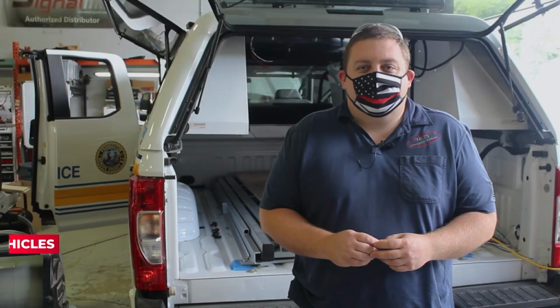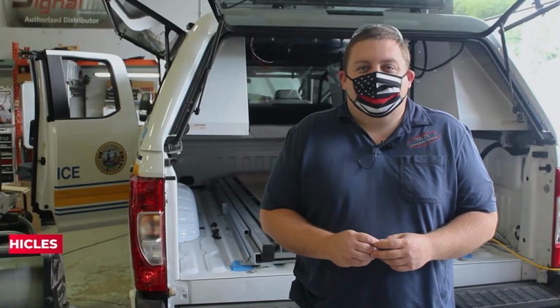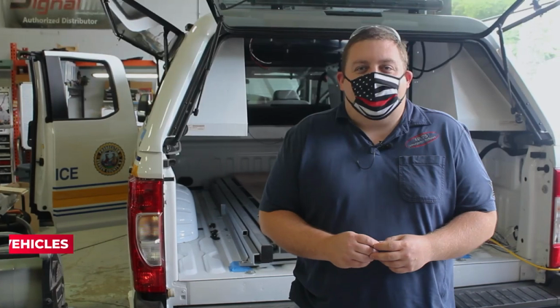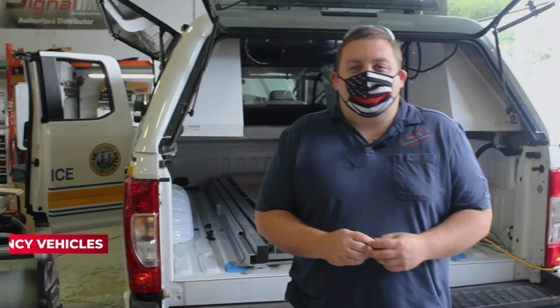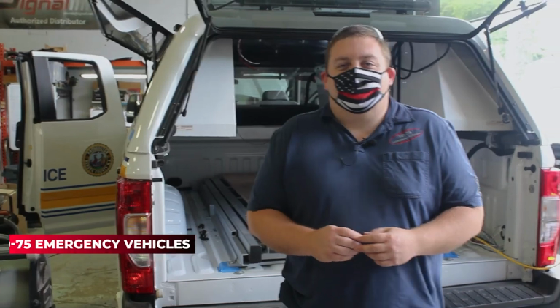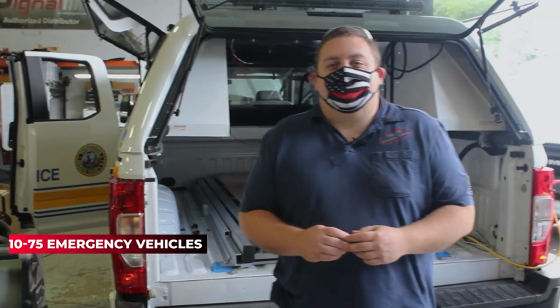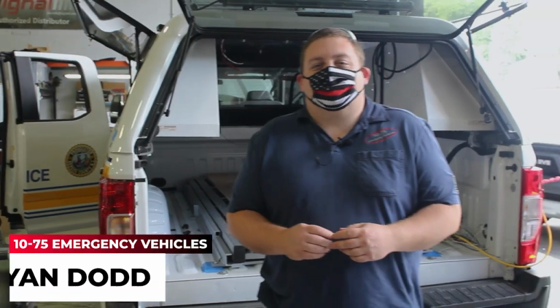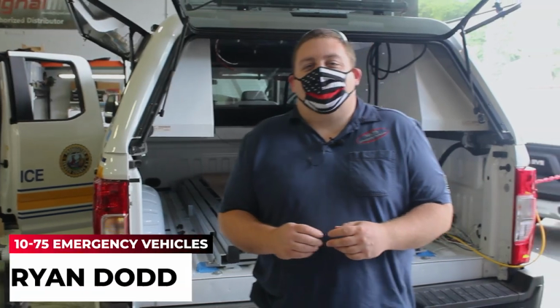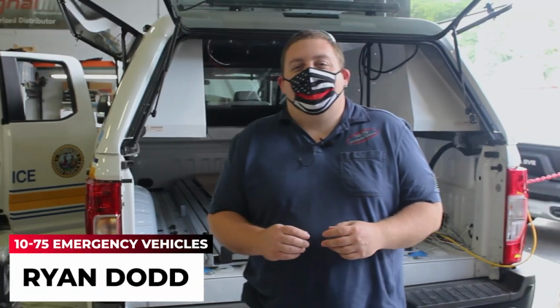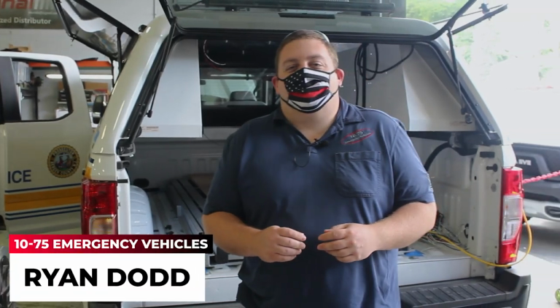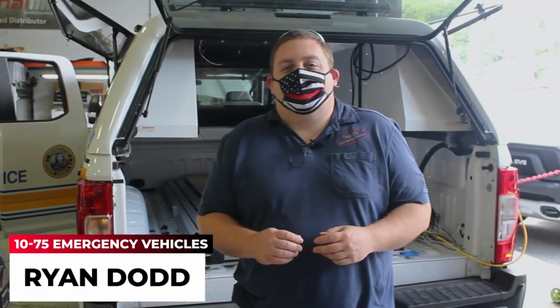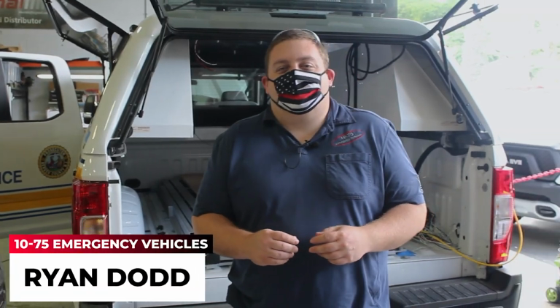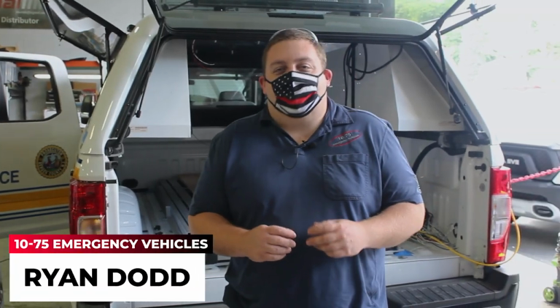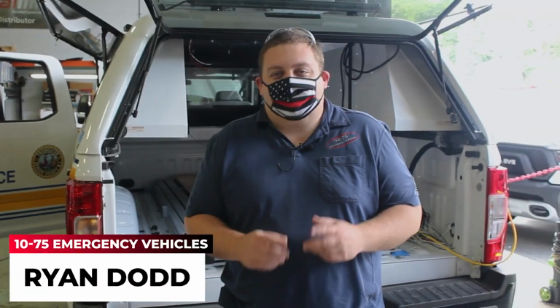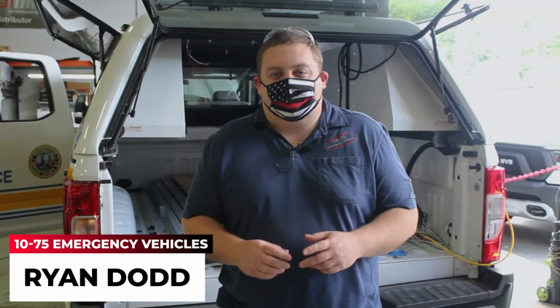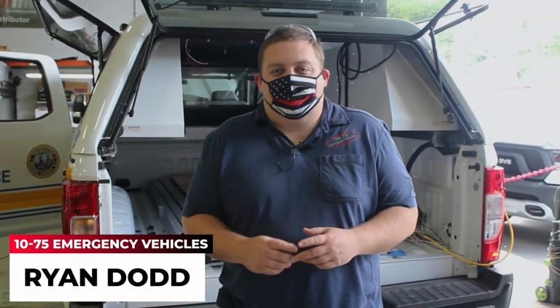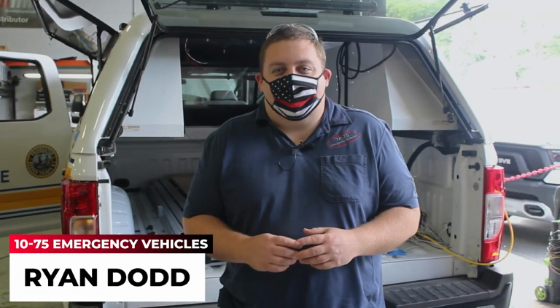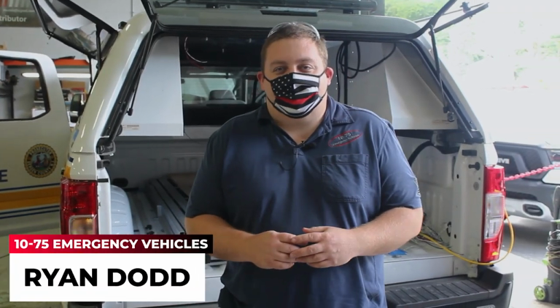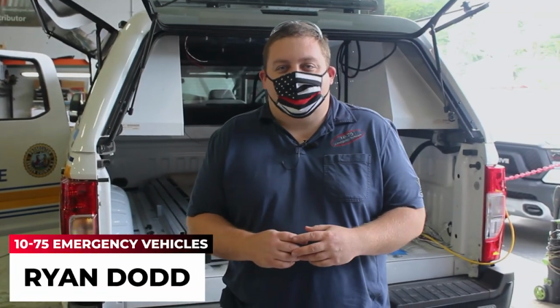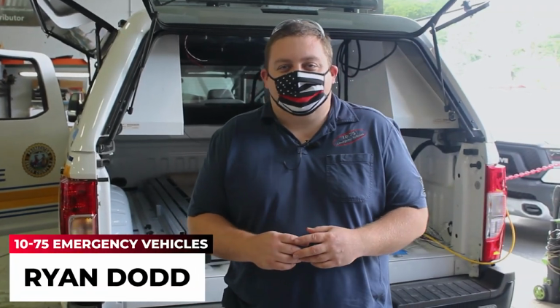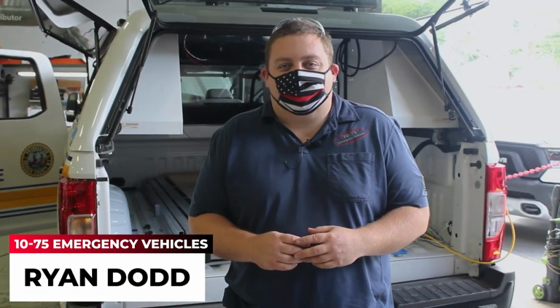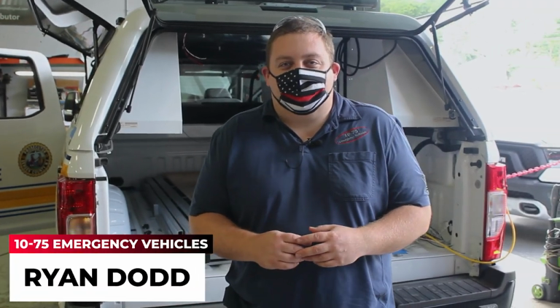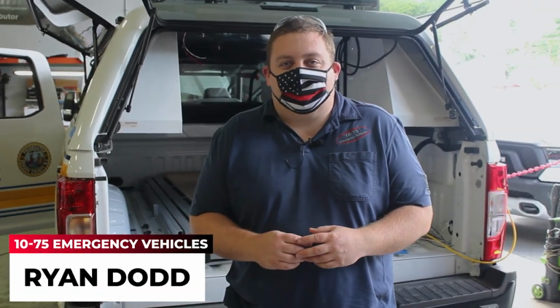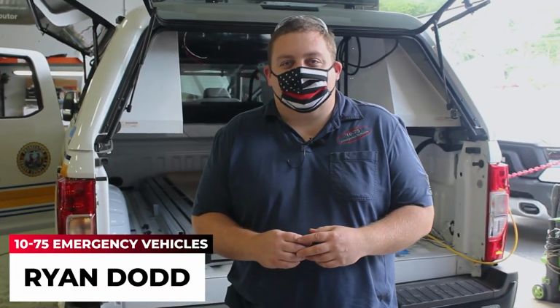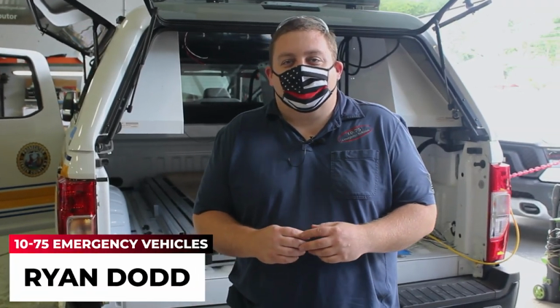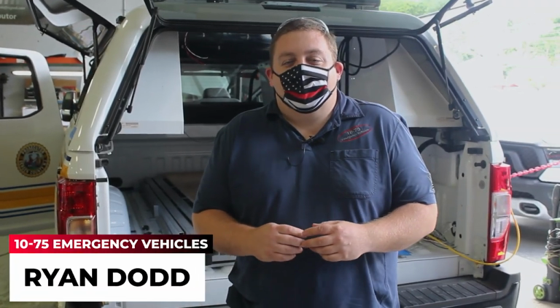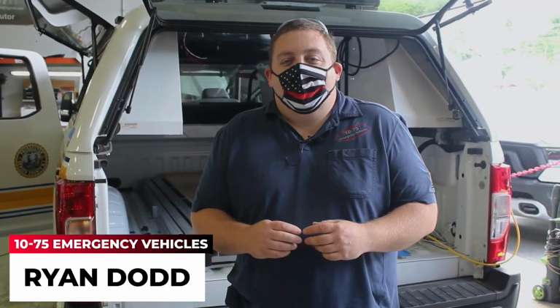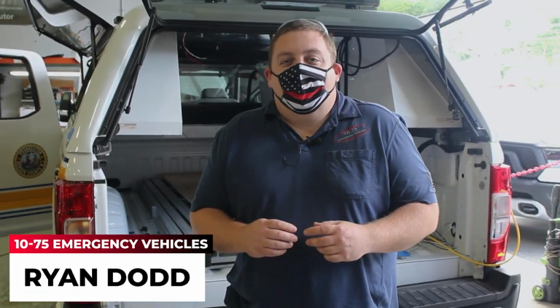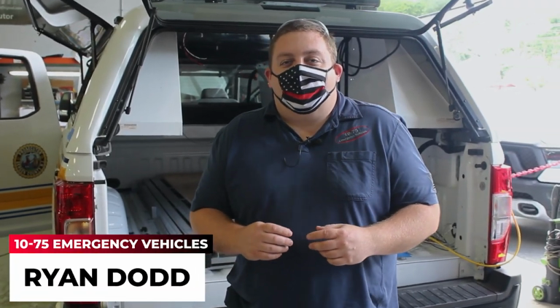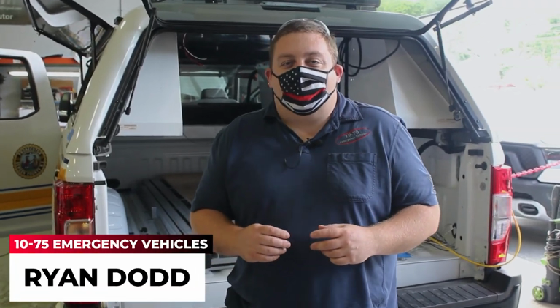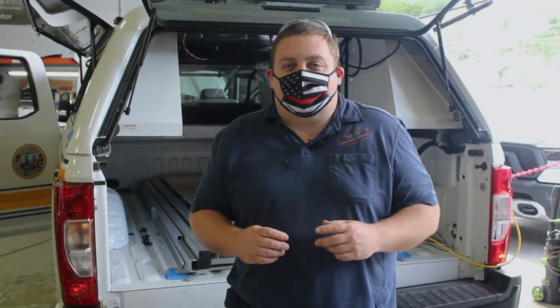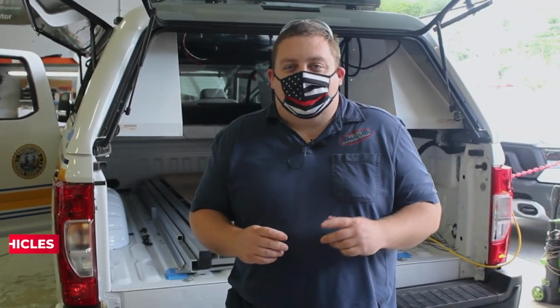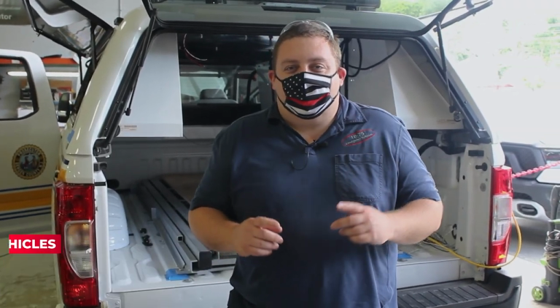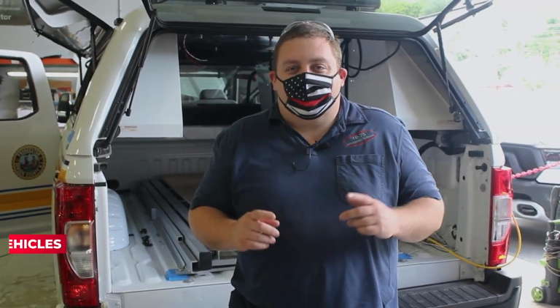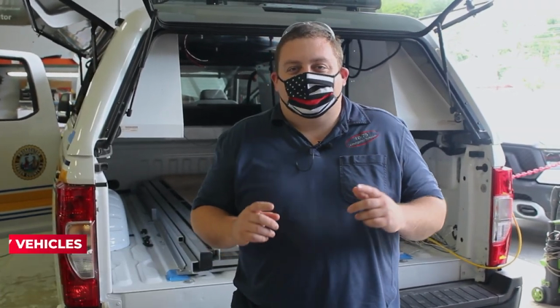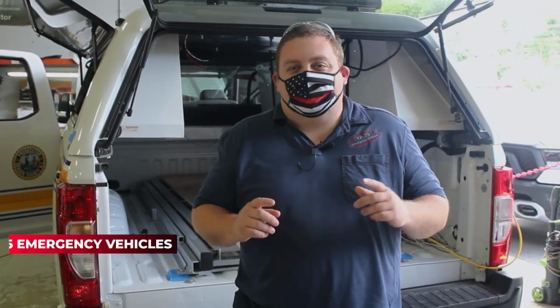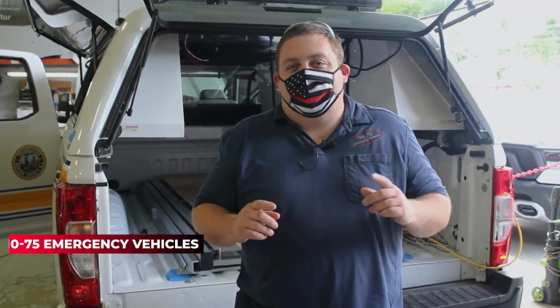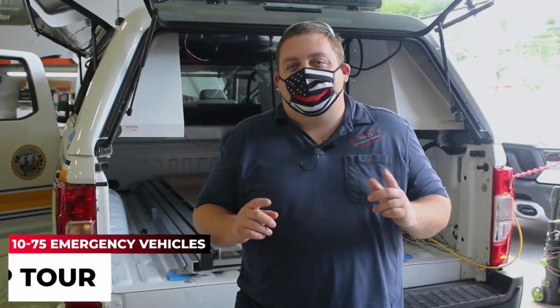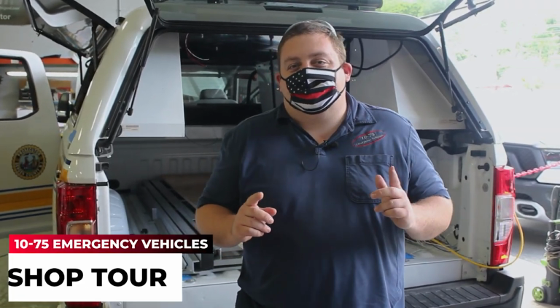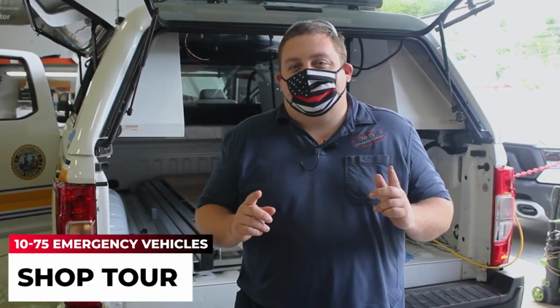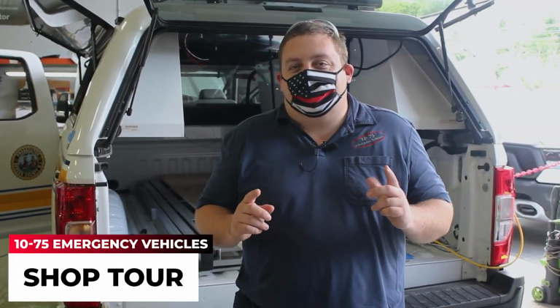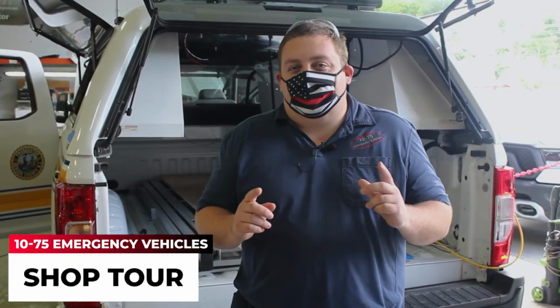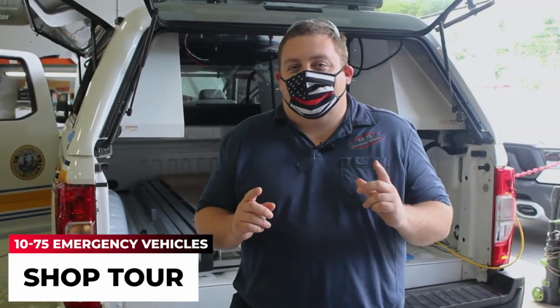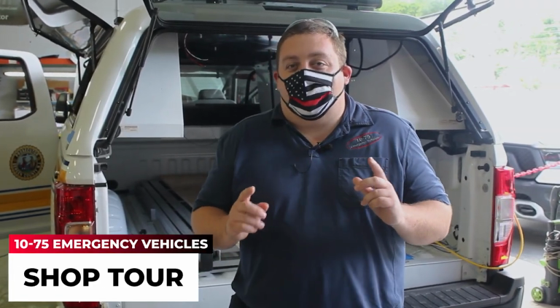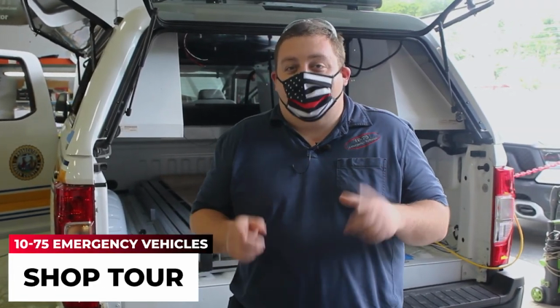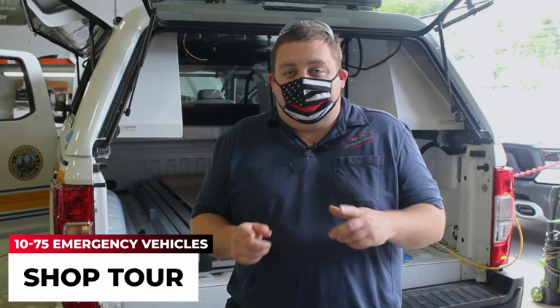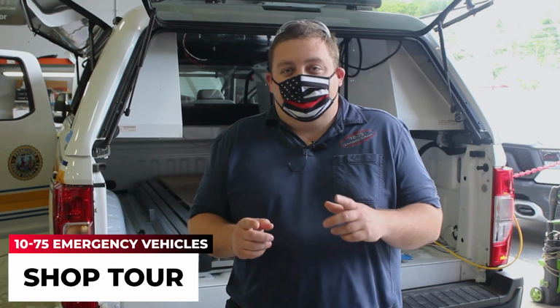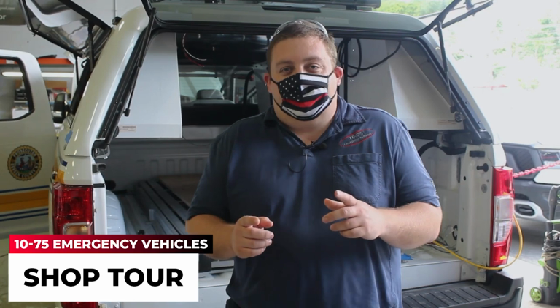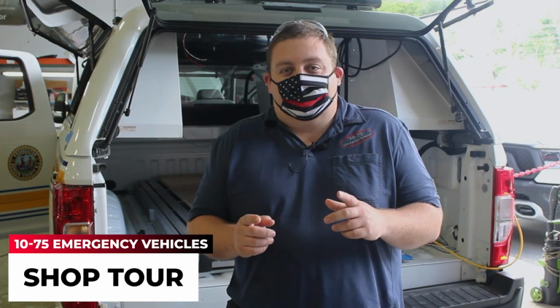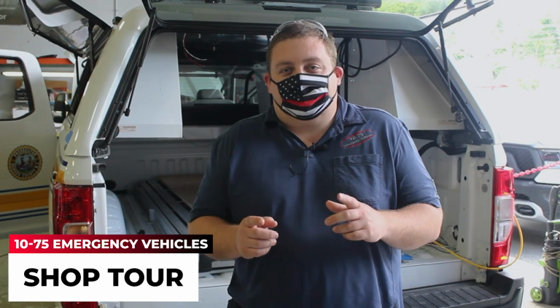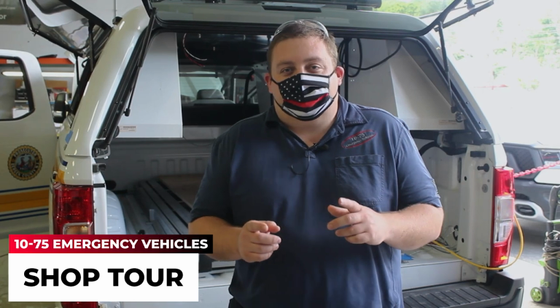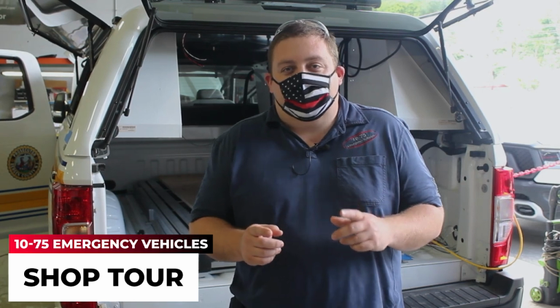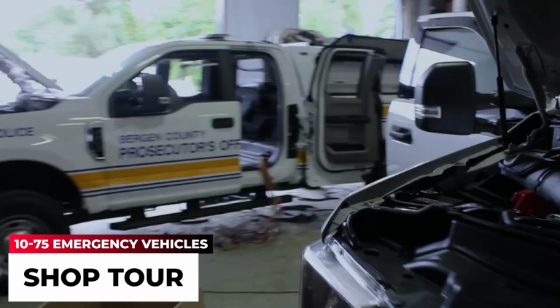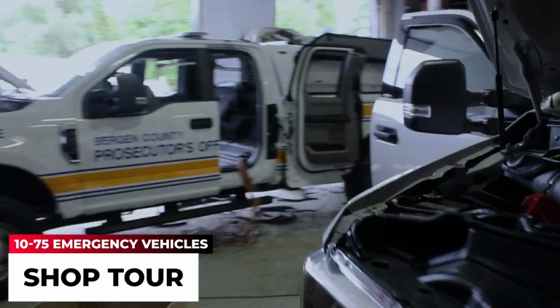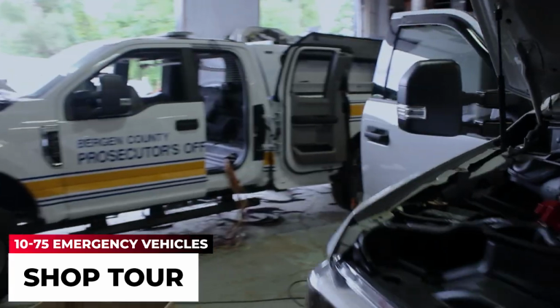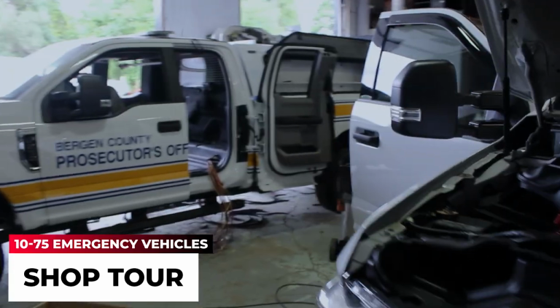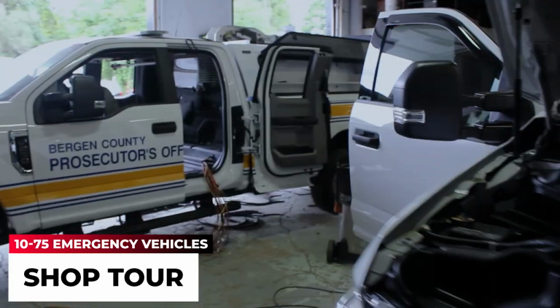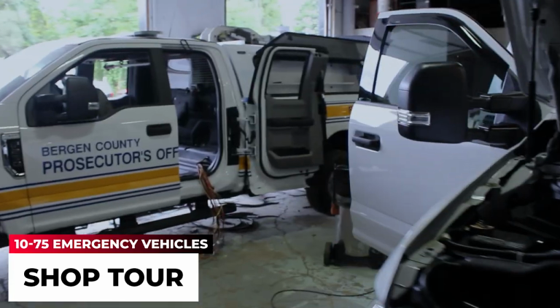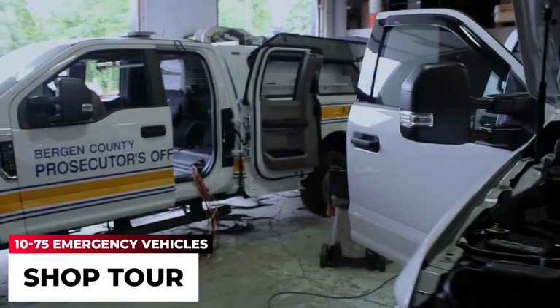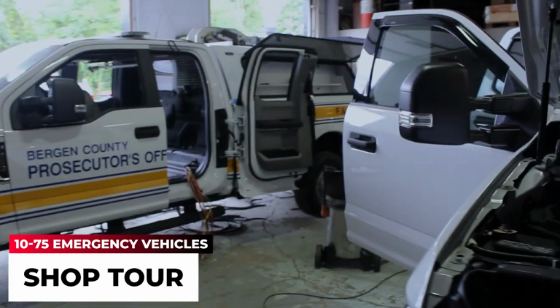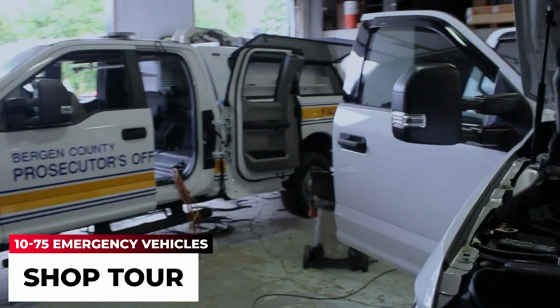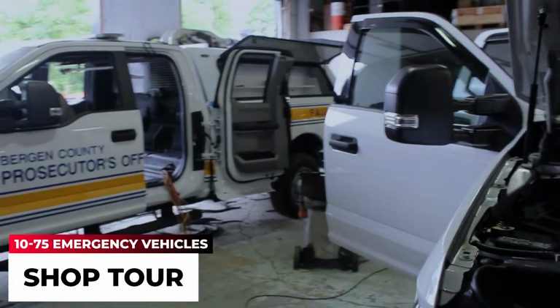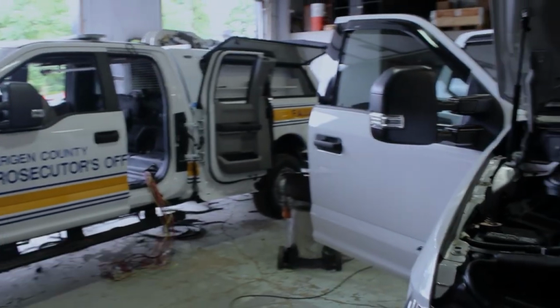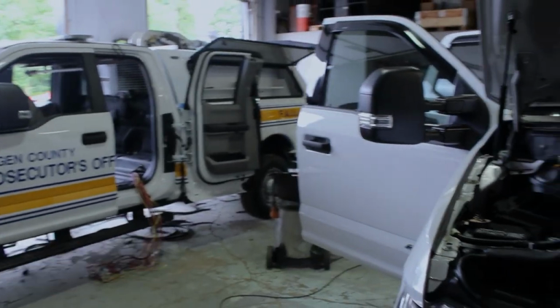How you doing? It's Ryan with 1075 Emergency Vehicles. What we're going over today, instead of doing our weekly build showcase, we're going to do a little bit of a shop tour.